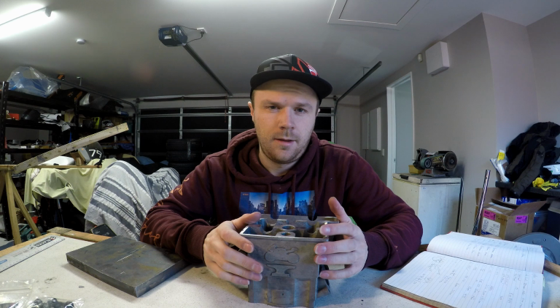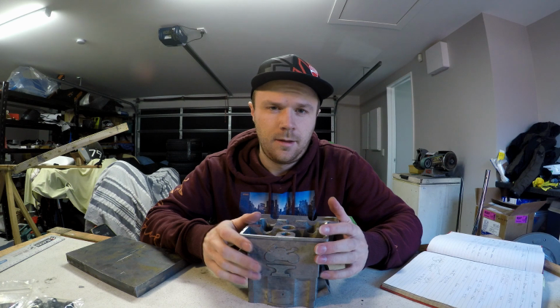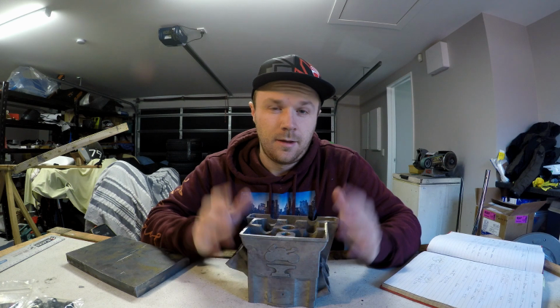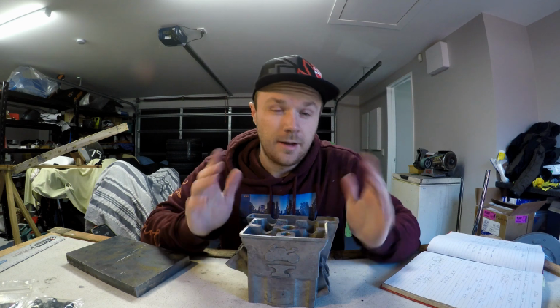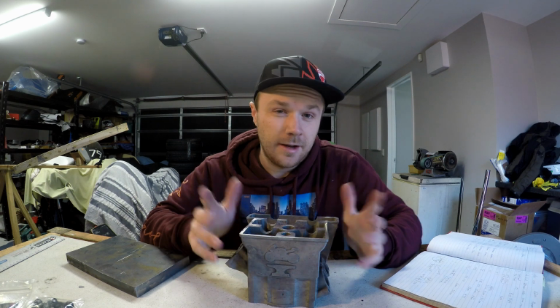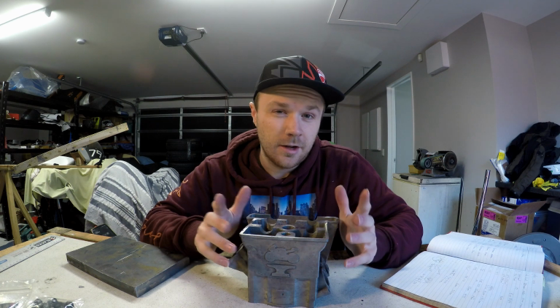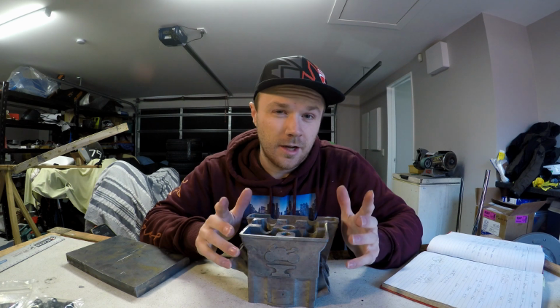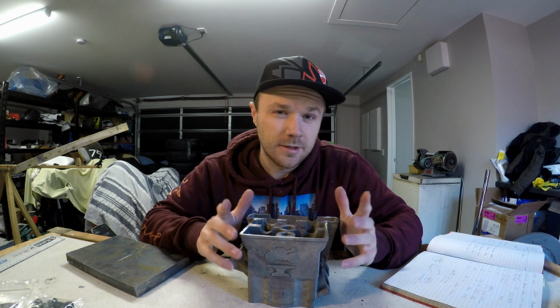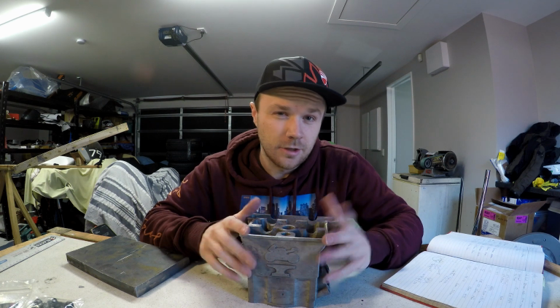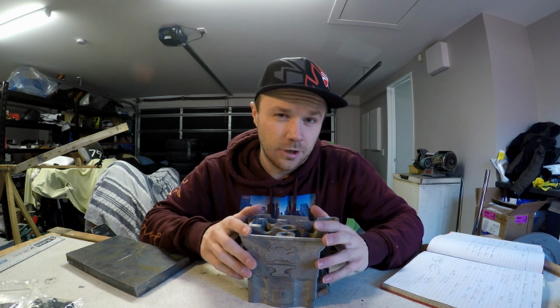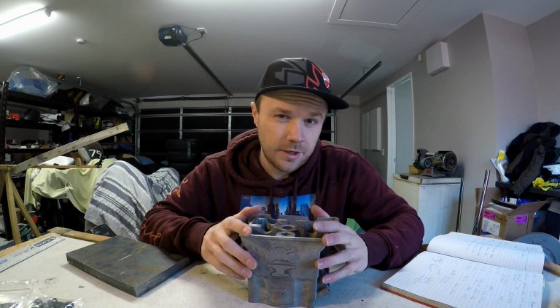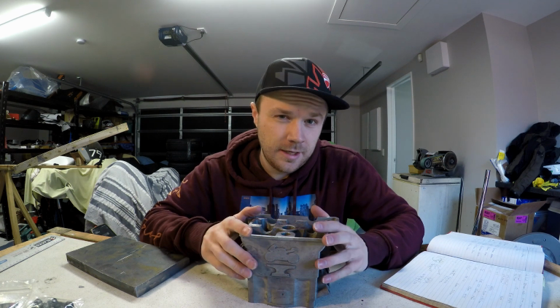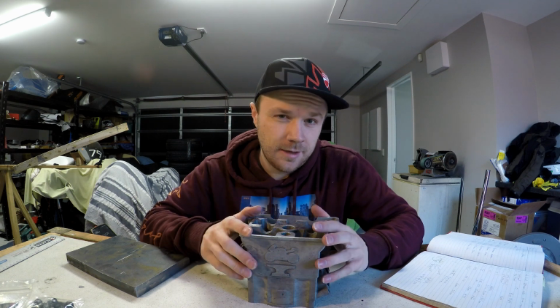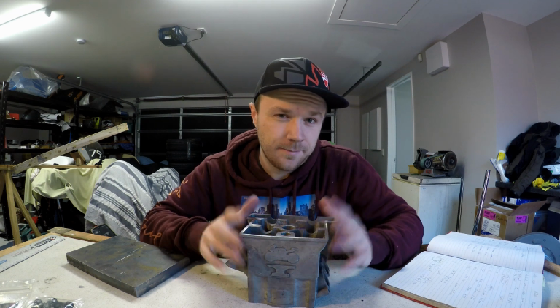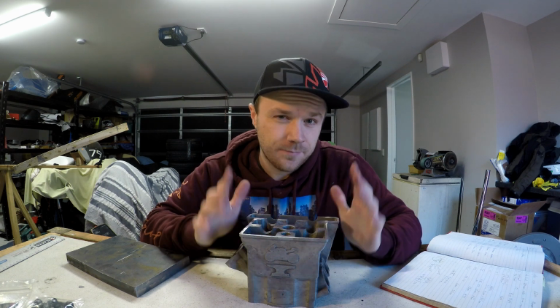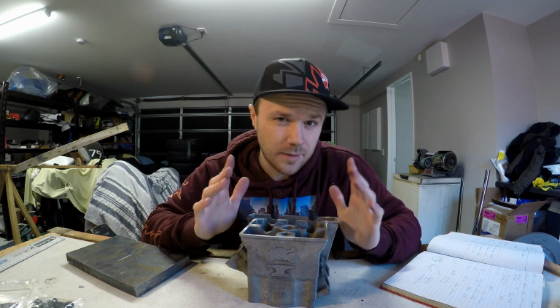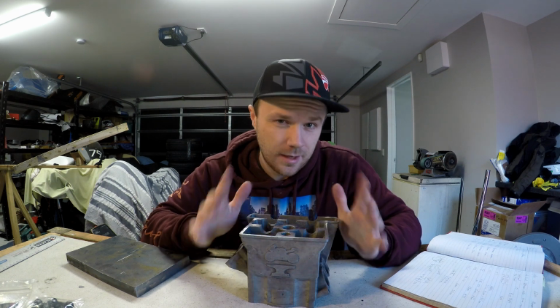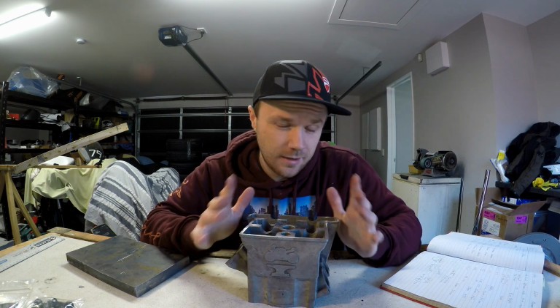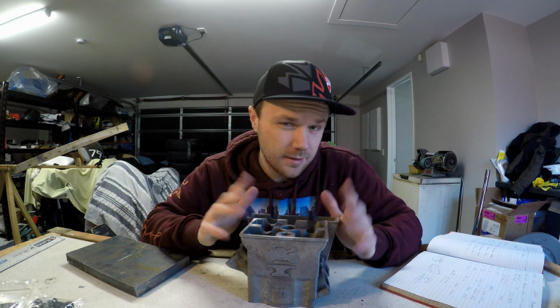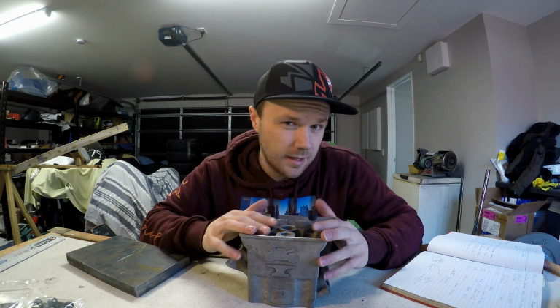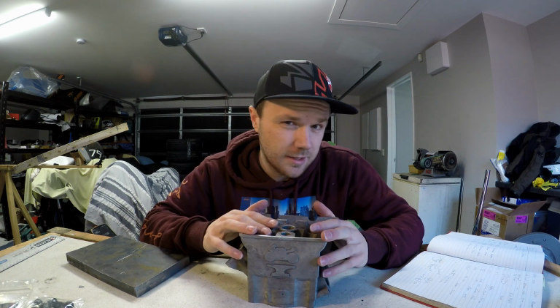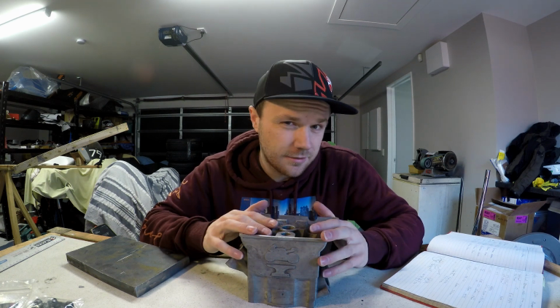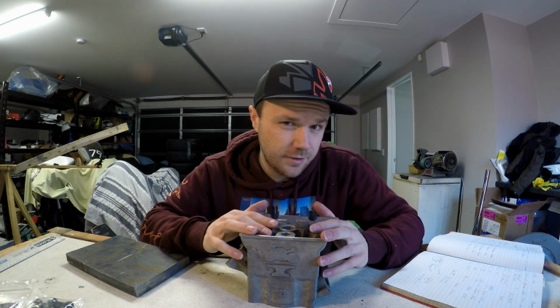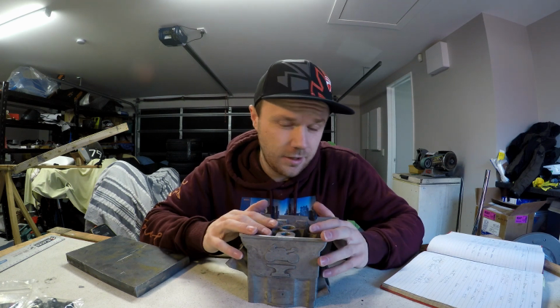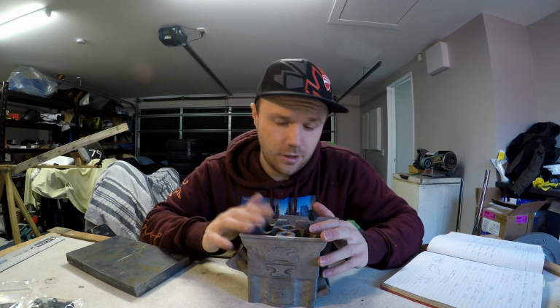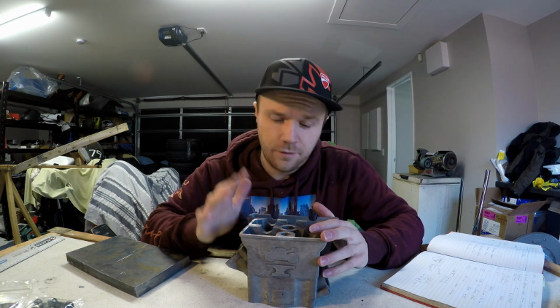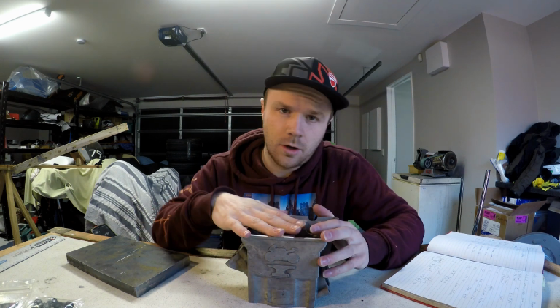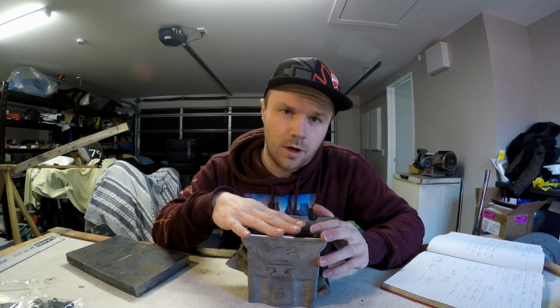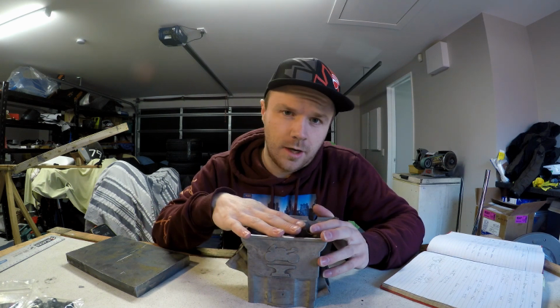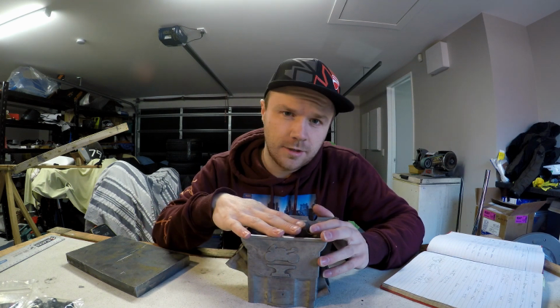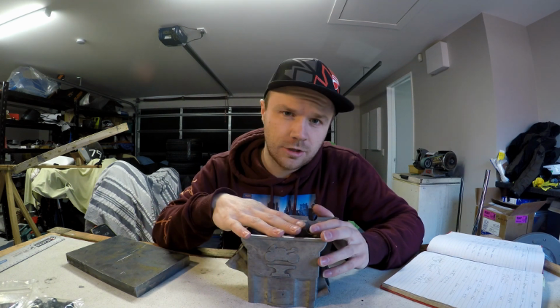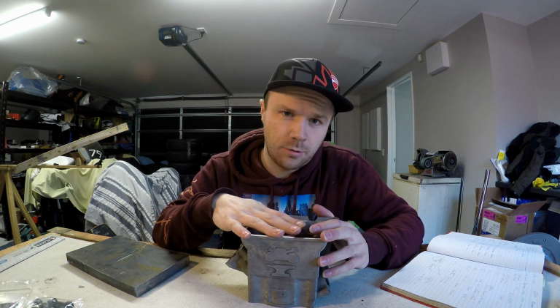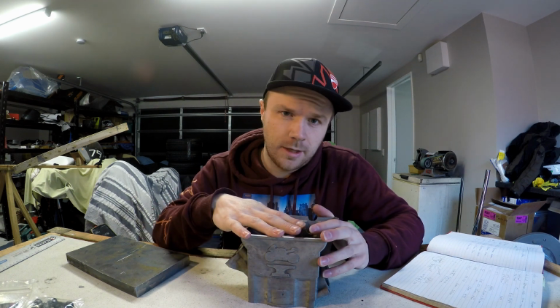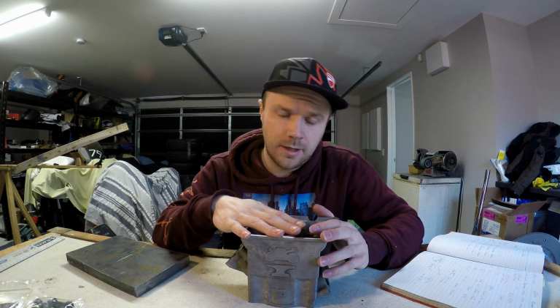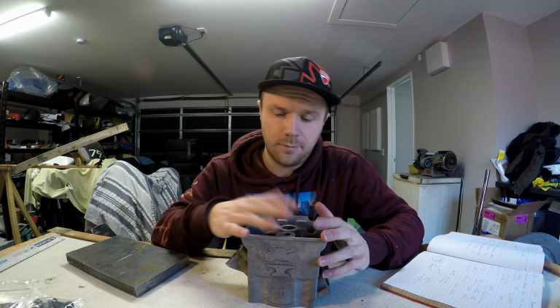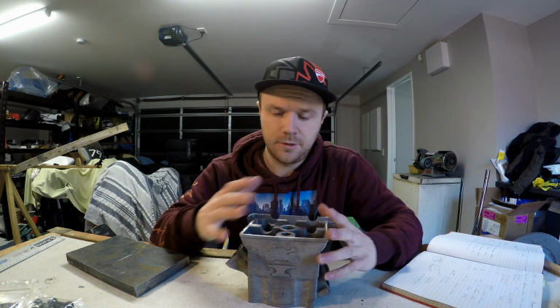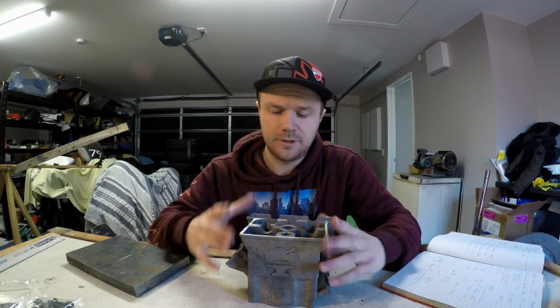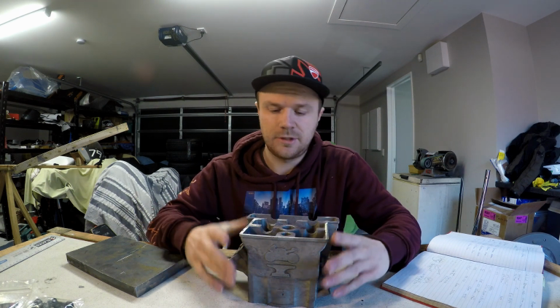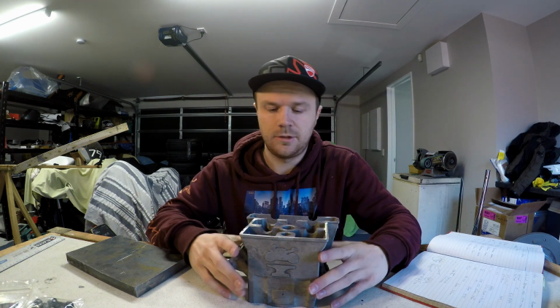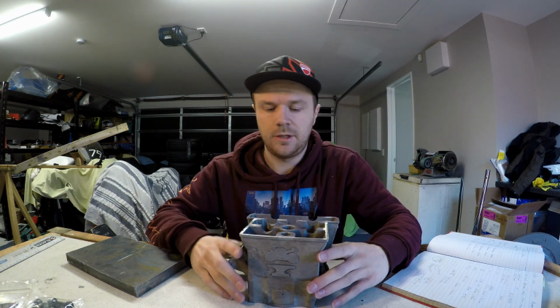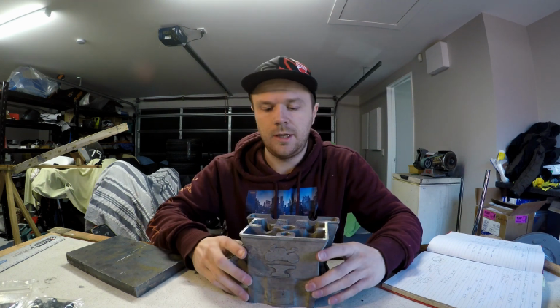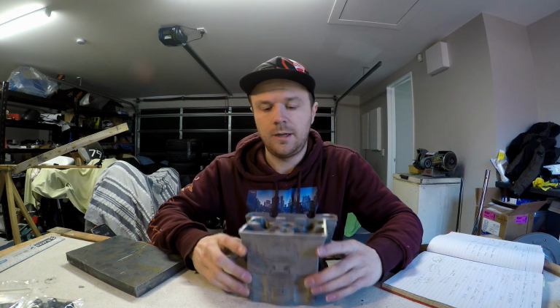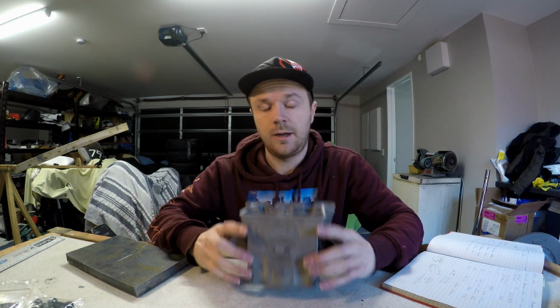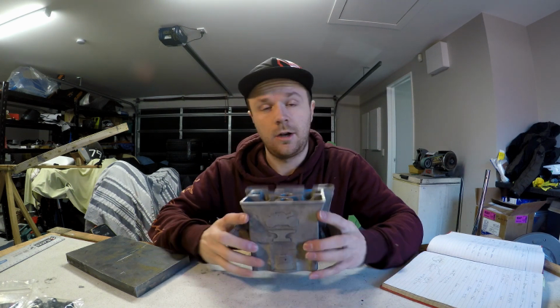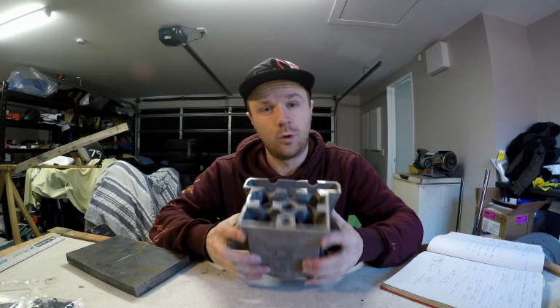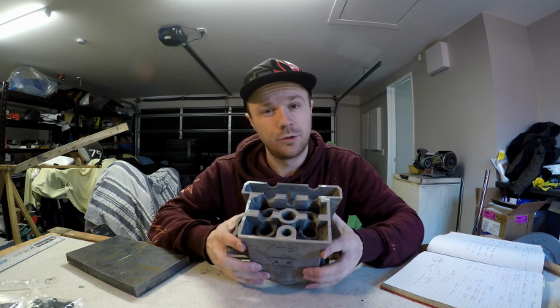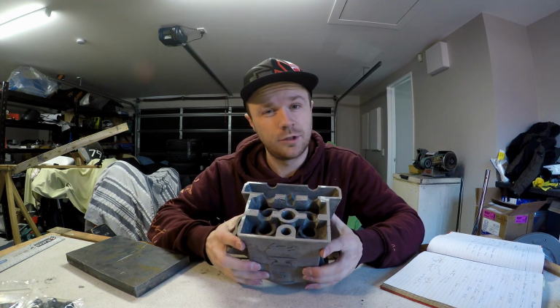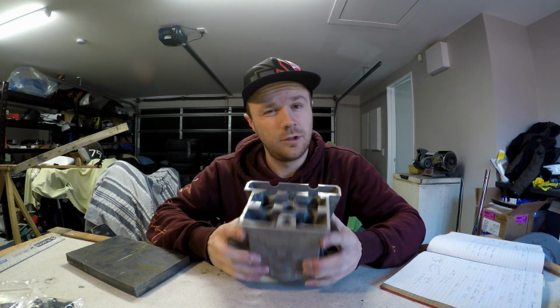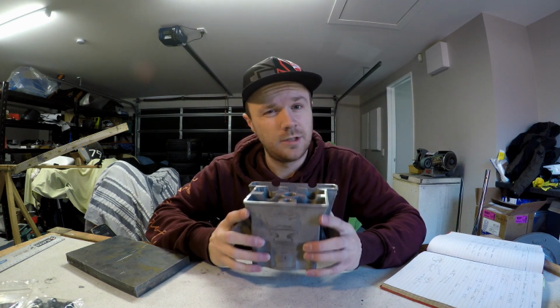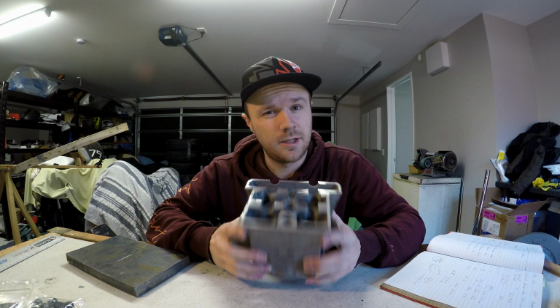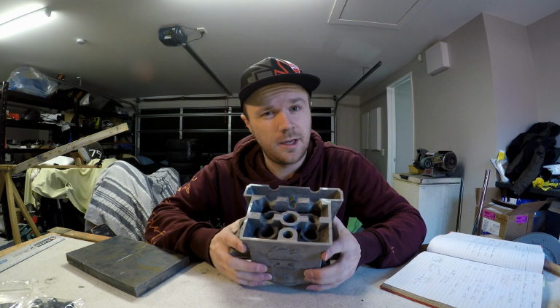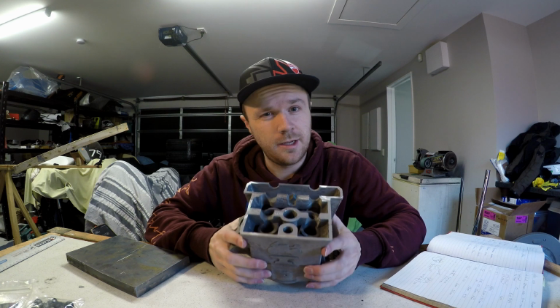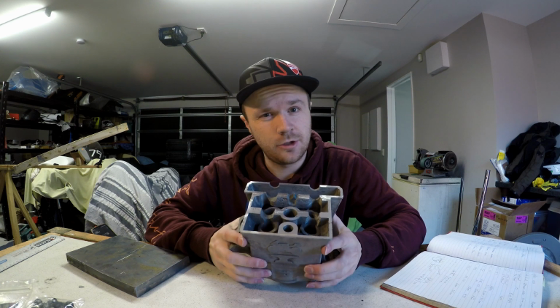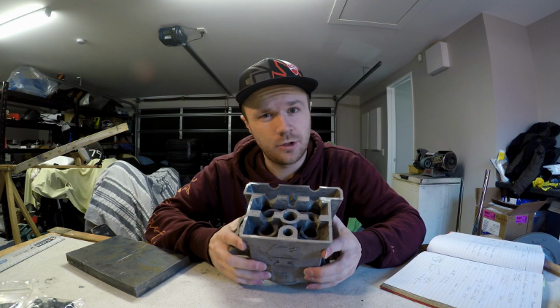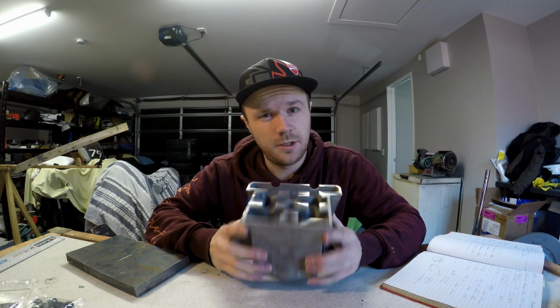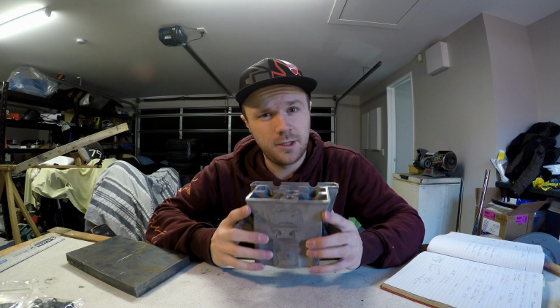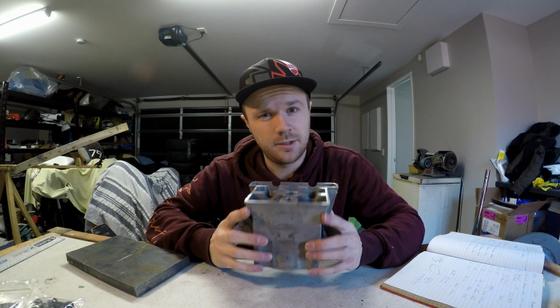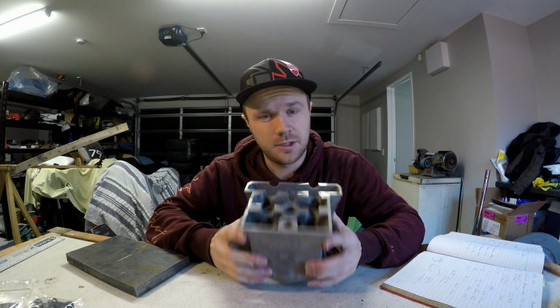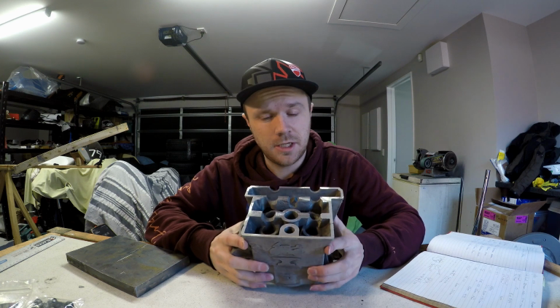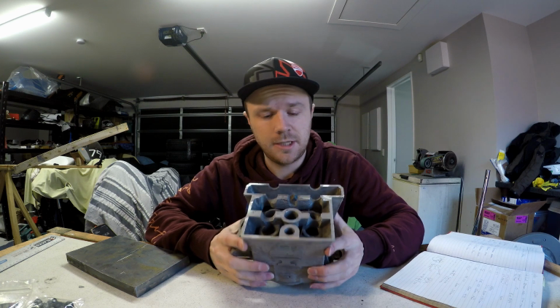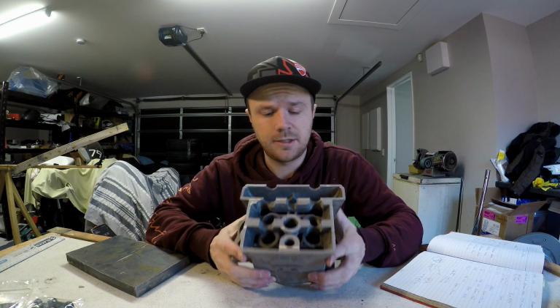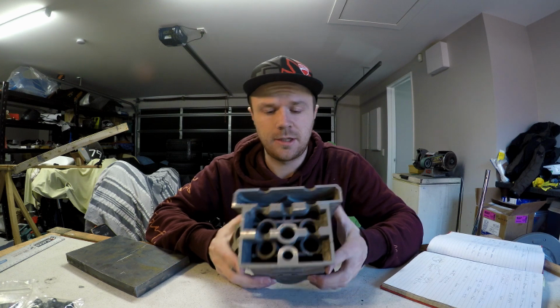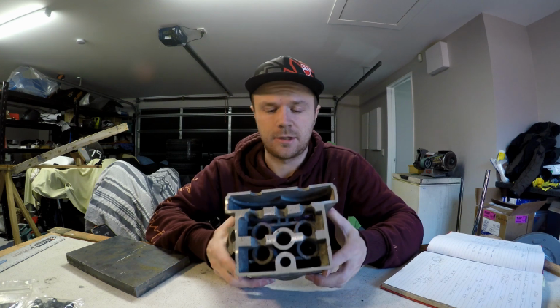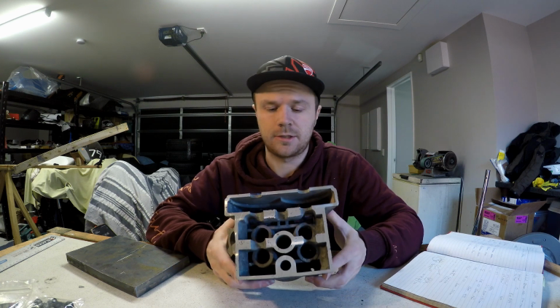Hey guys, Logan here. In the last video I squared up the cylinder head and also done the heat treating to T6.